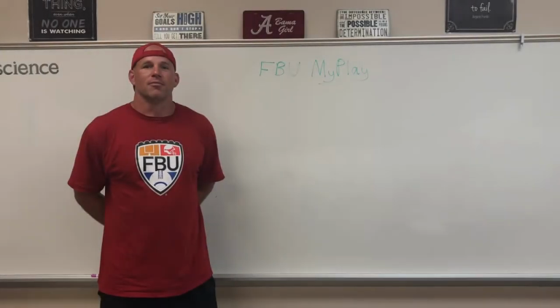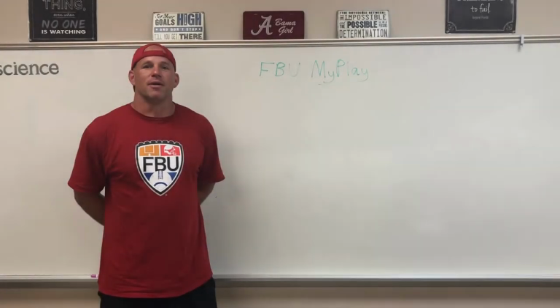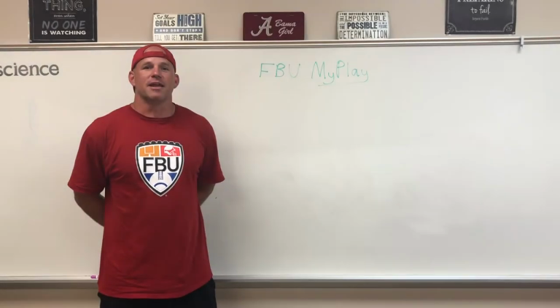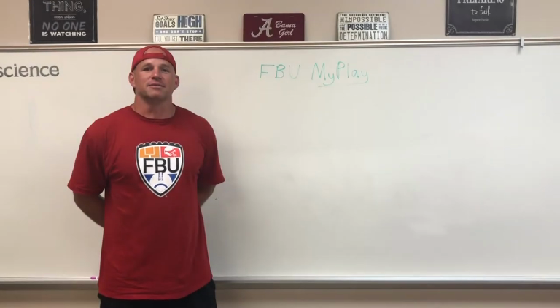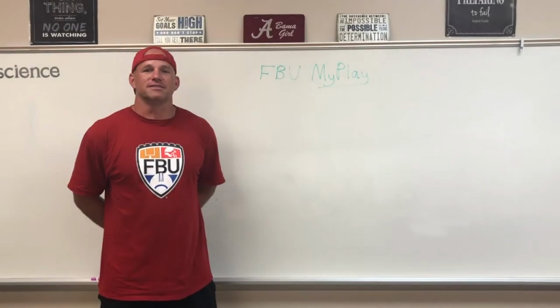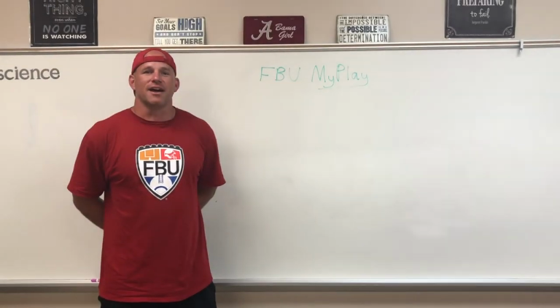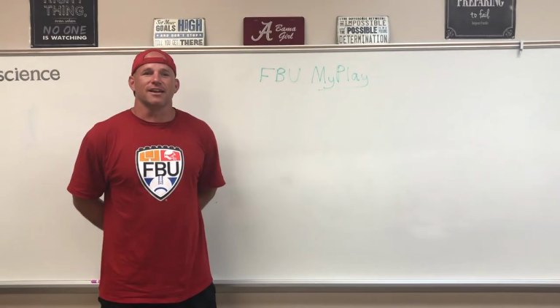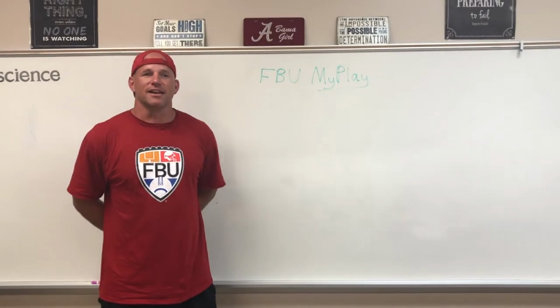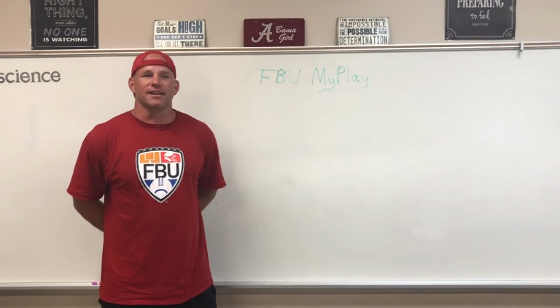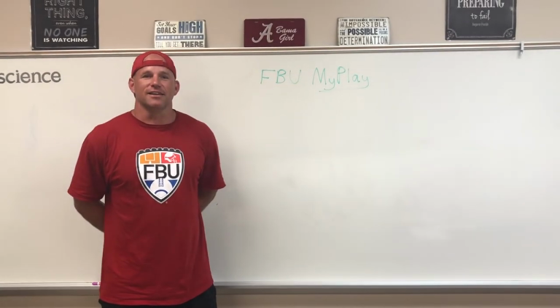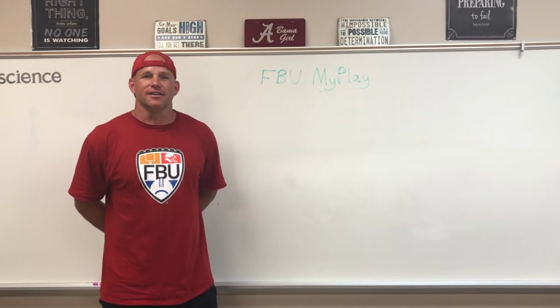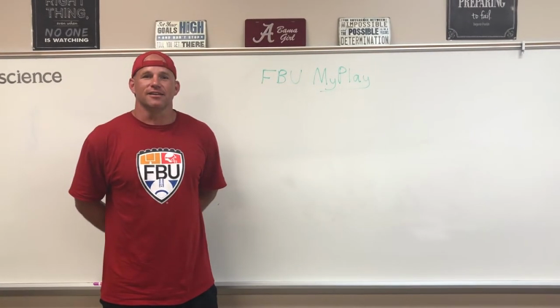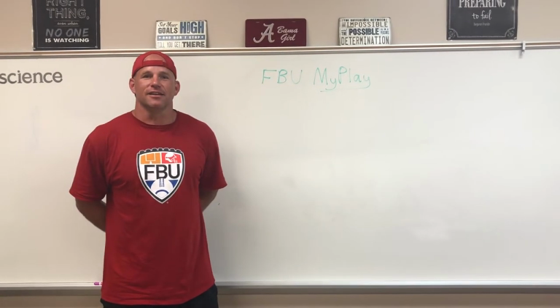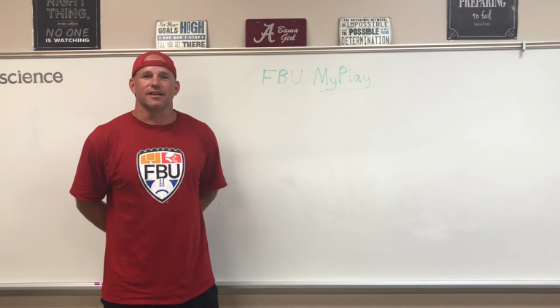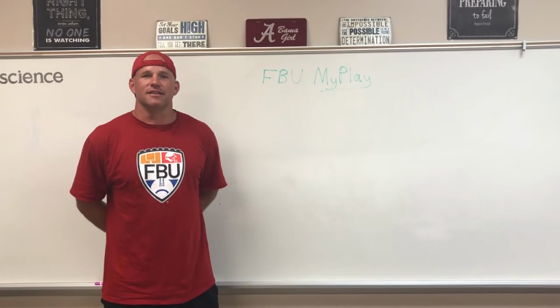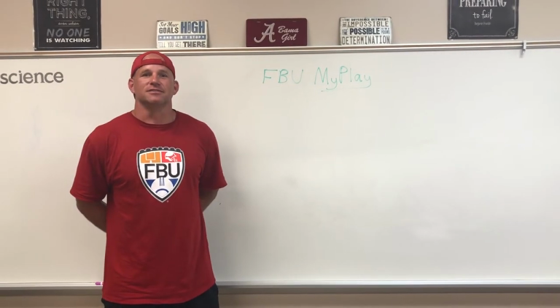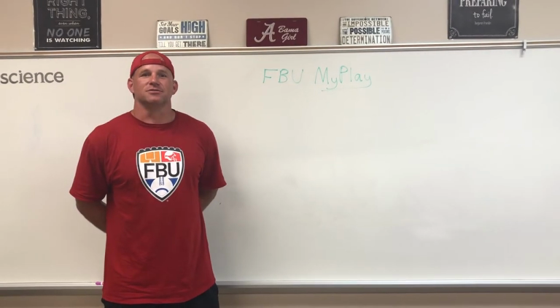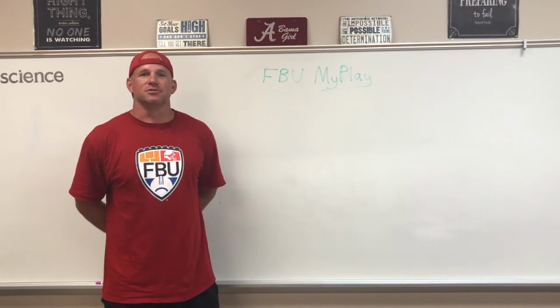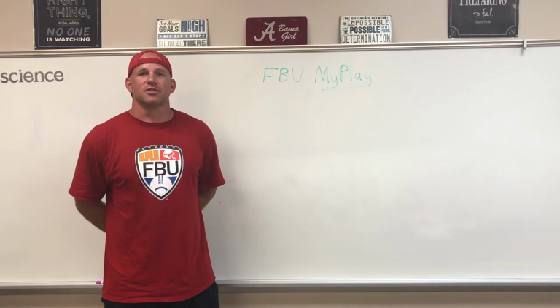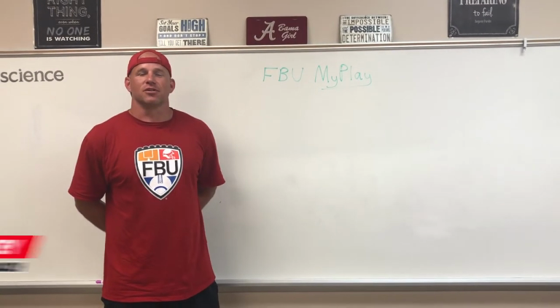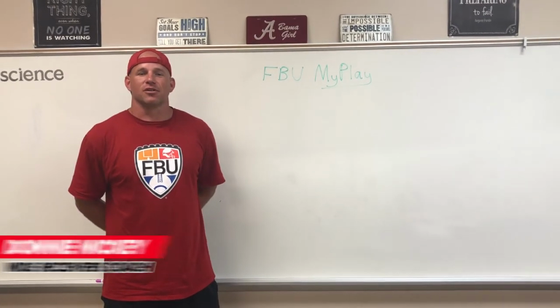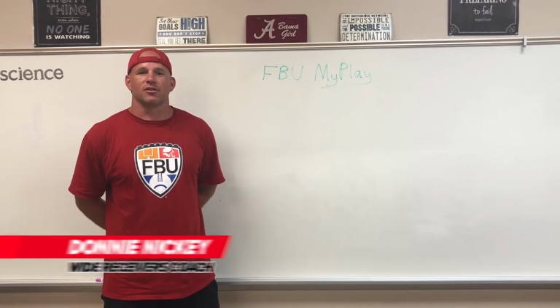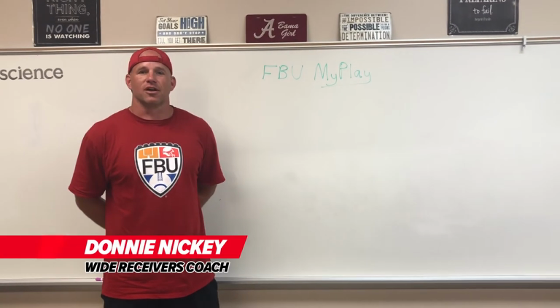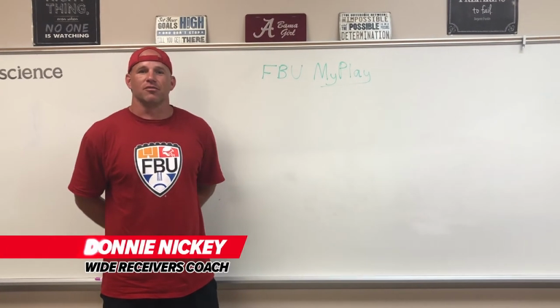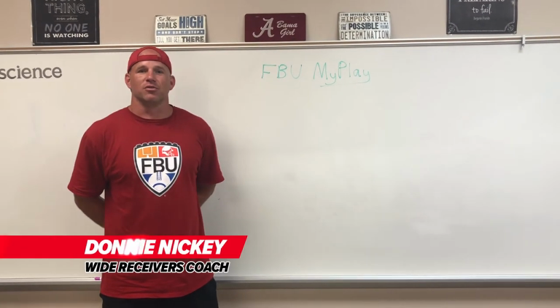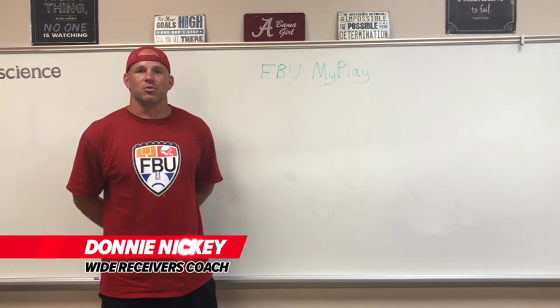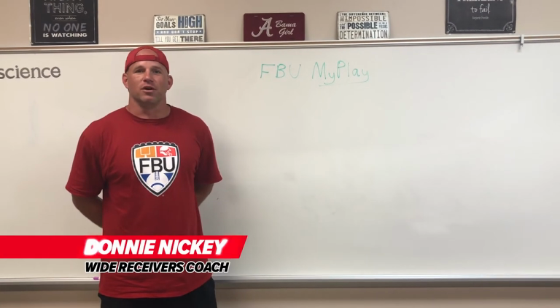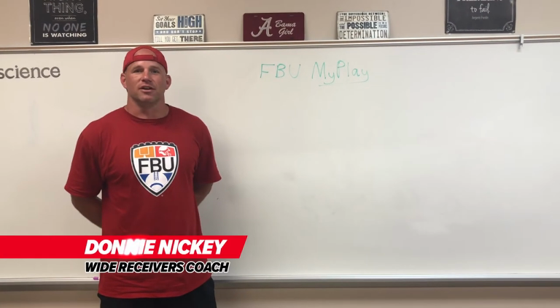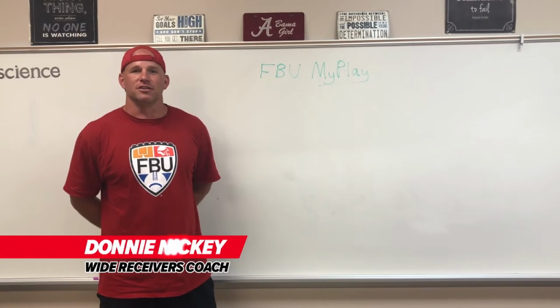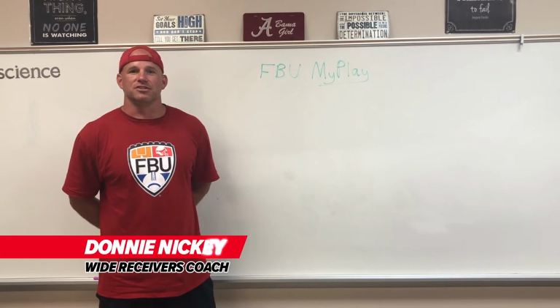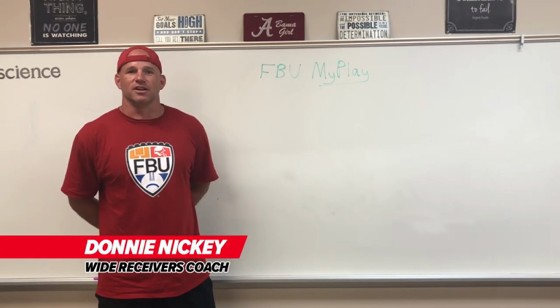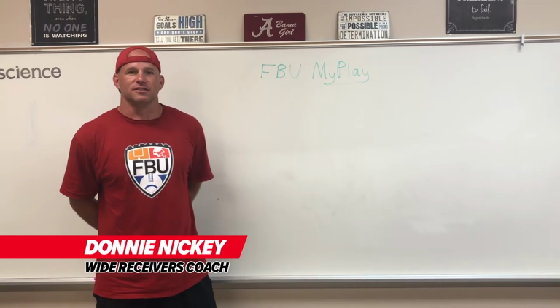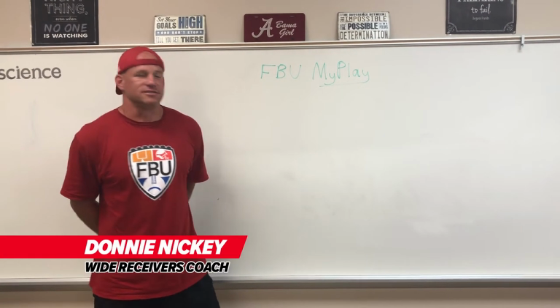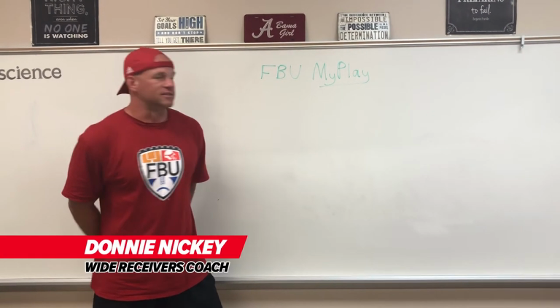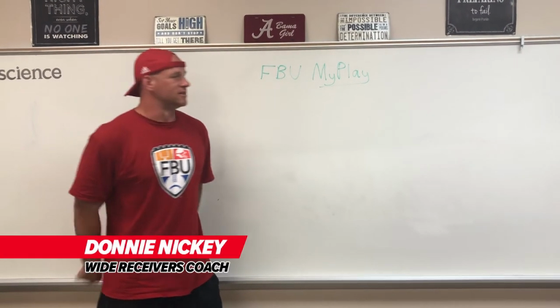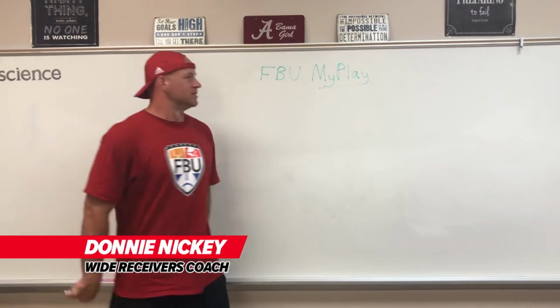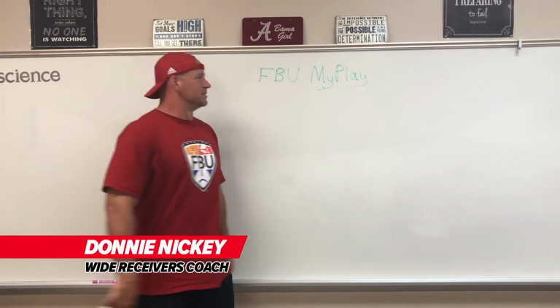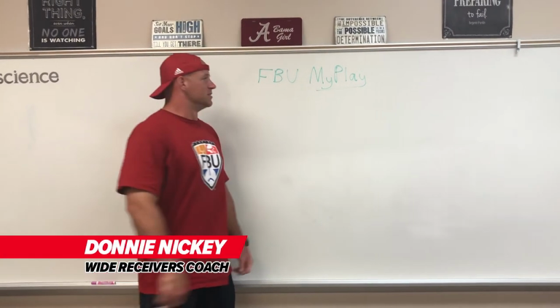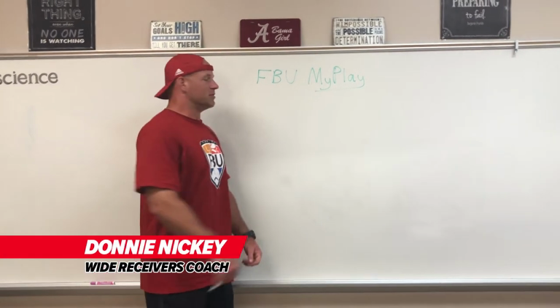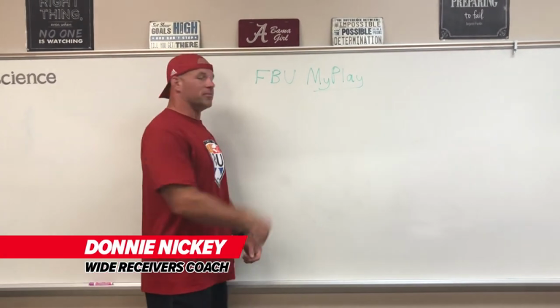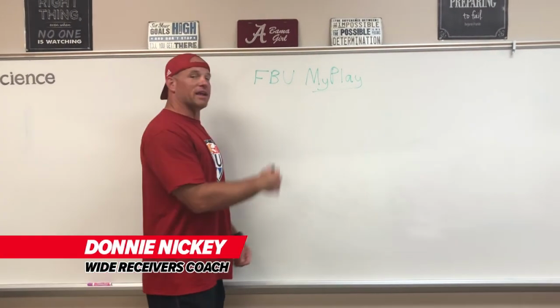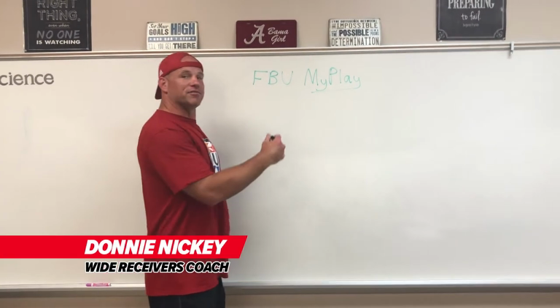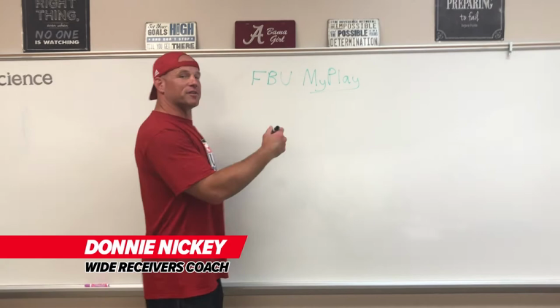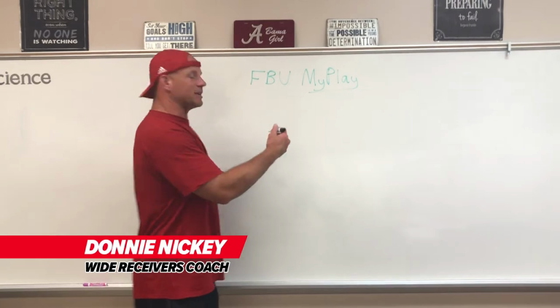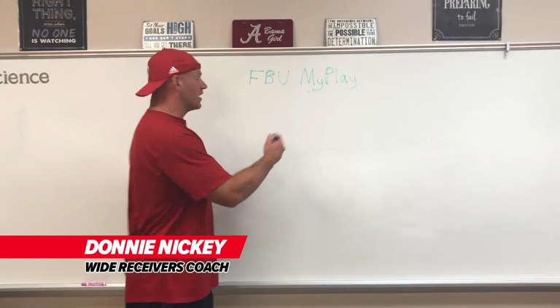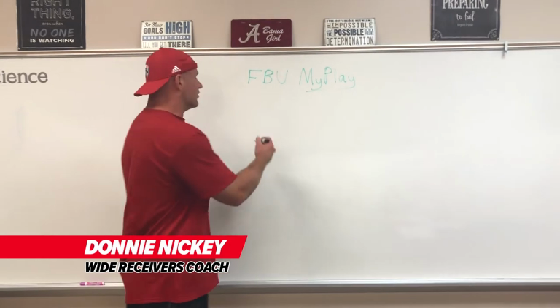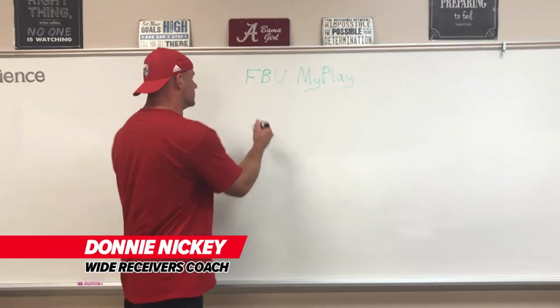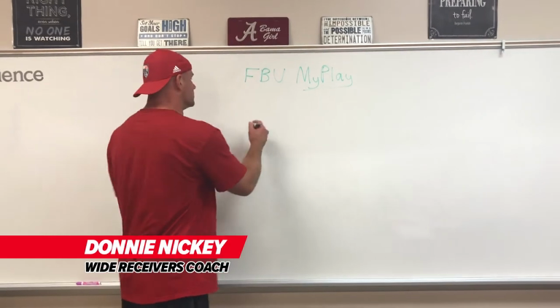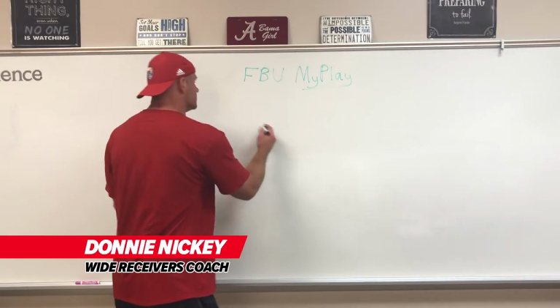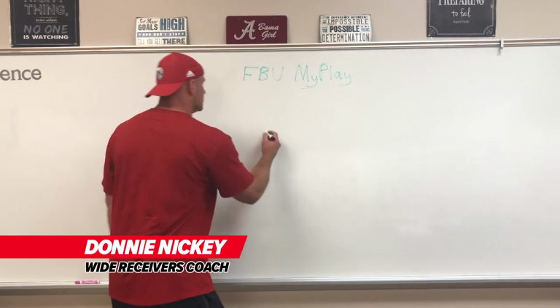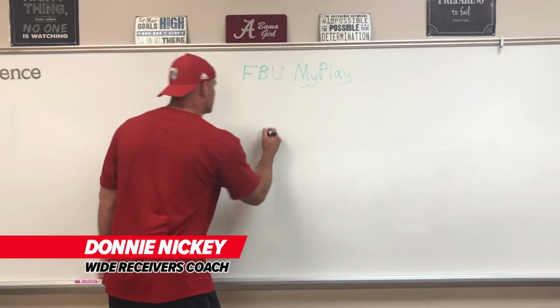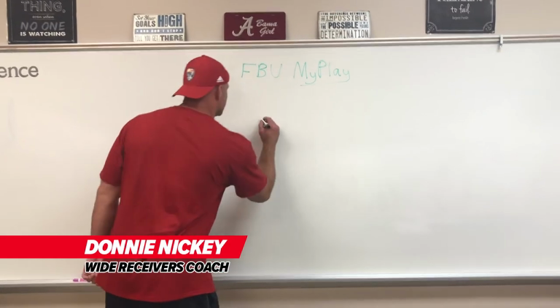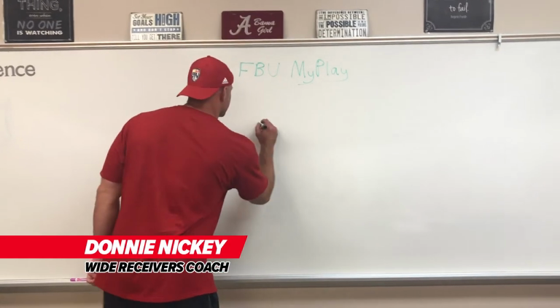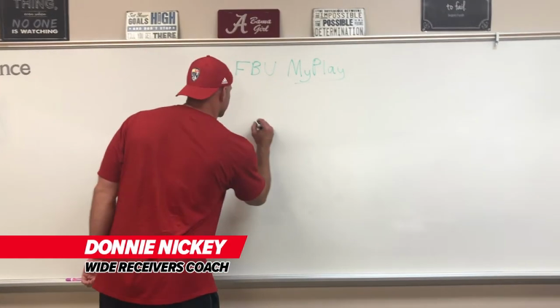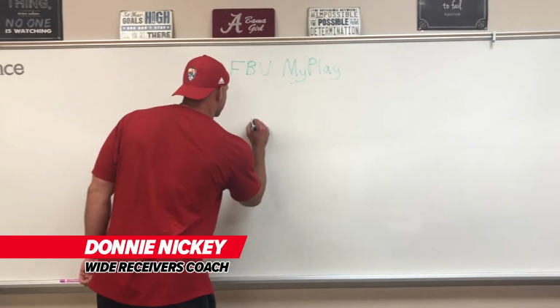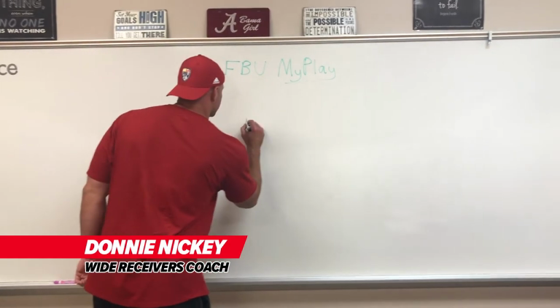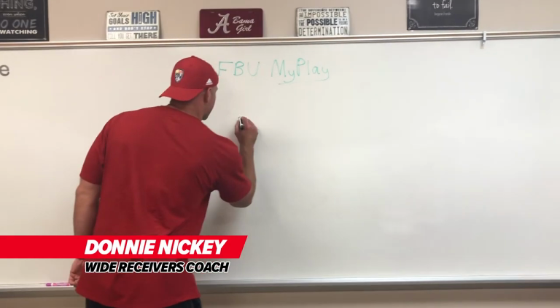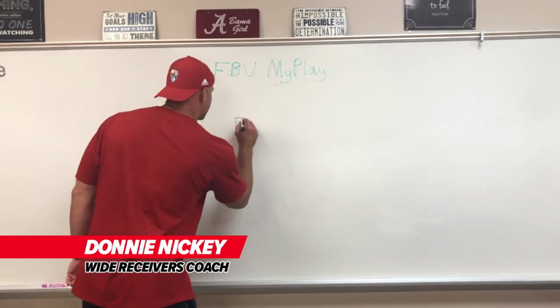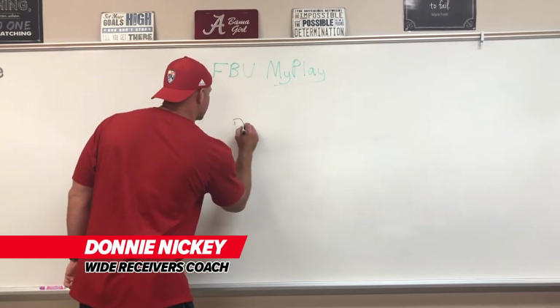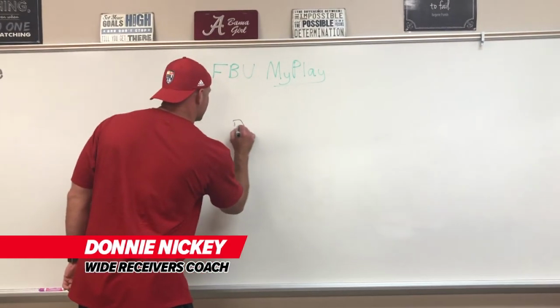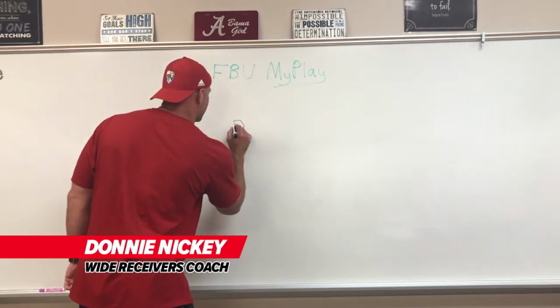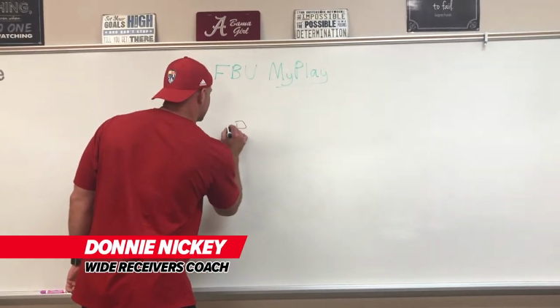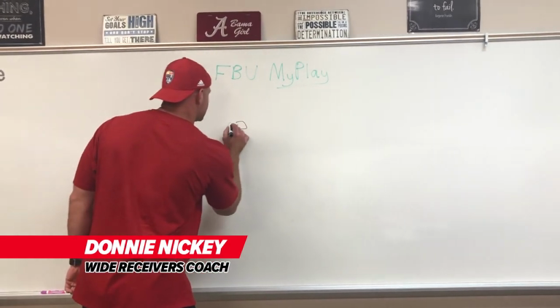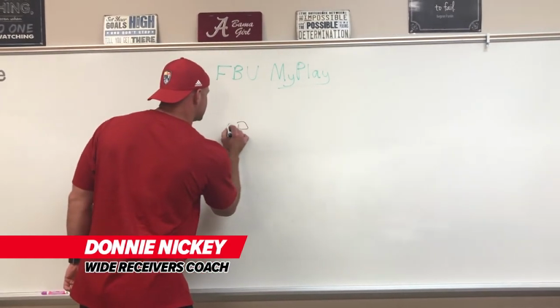My name is Donny Nicky, and this is Cover One Adjust. Man-free coverage, eight in the box.